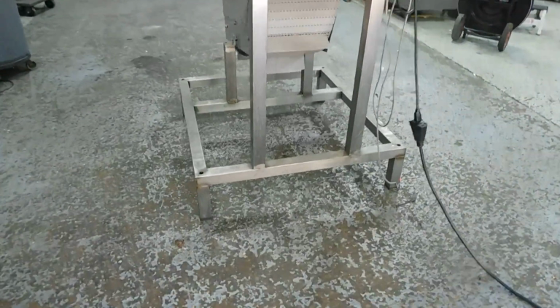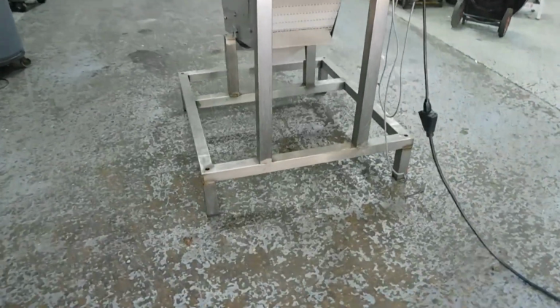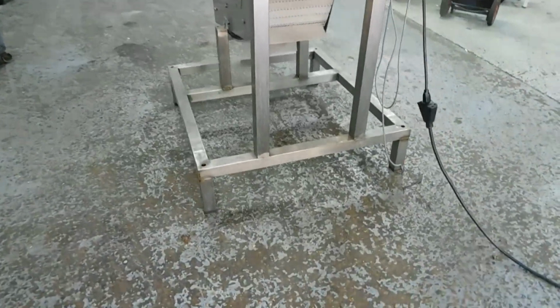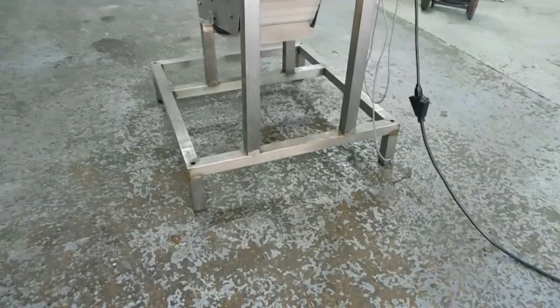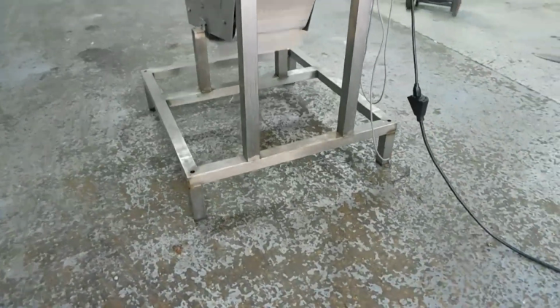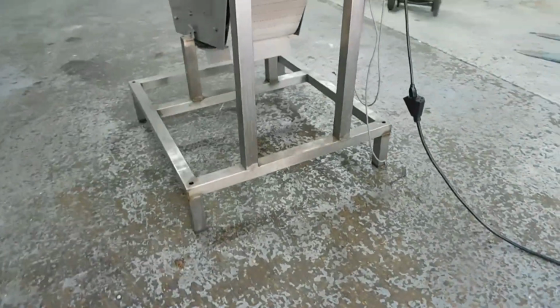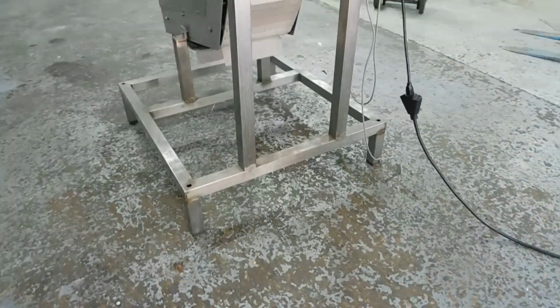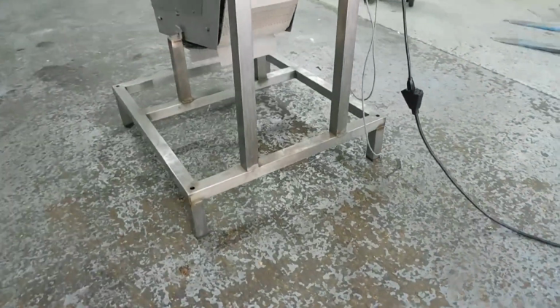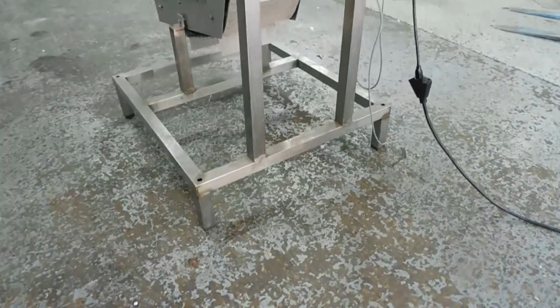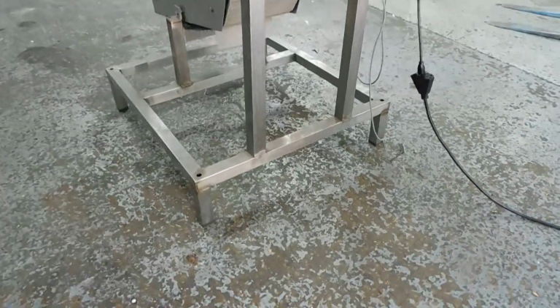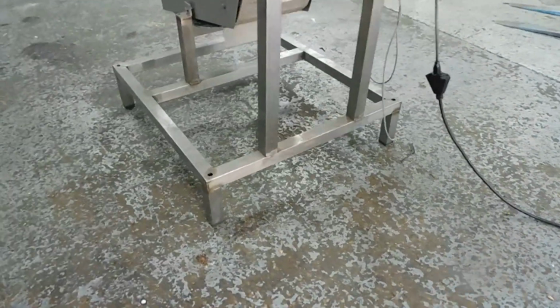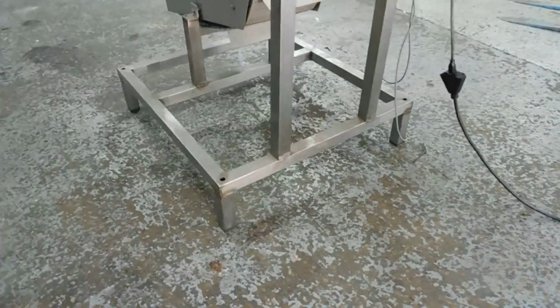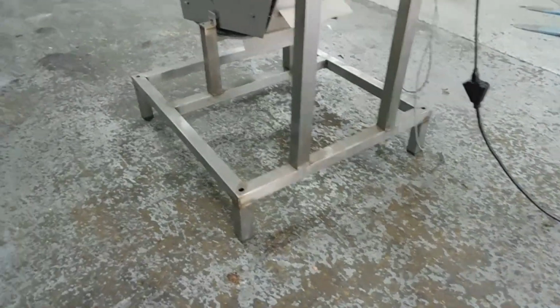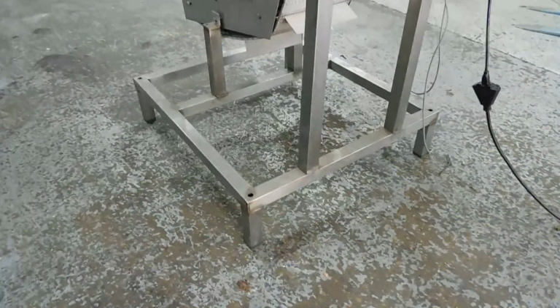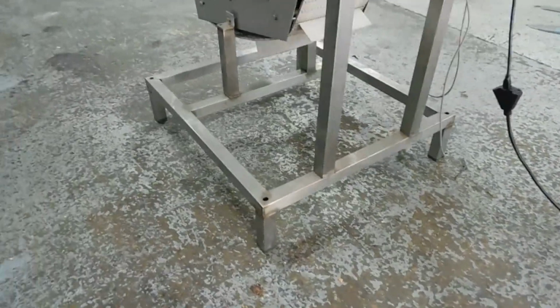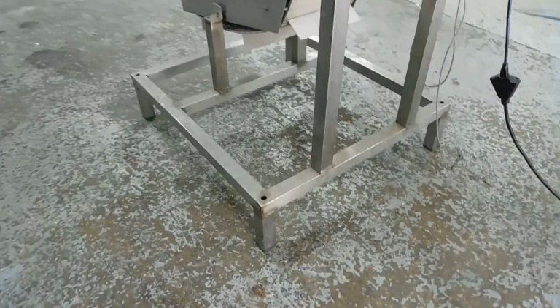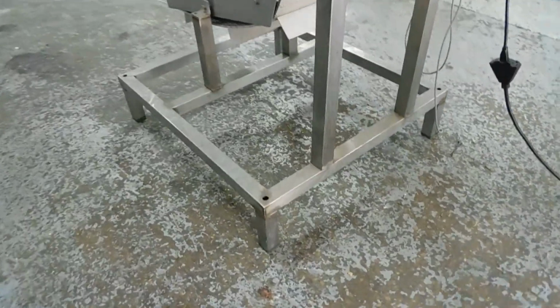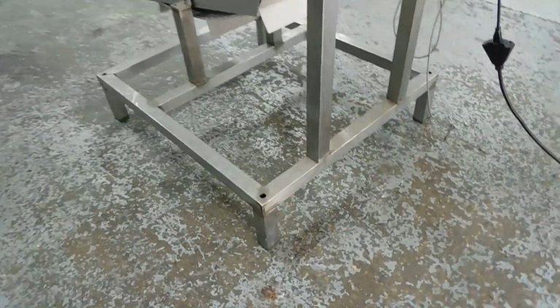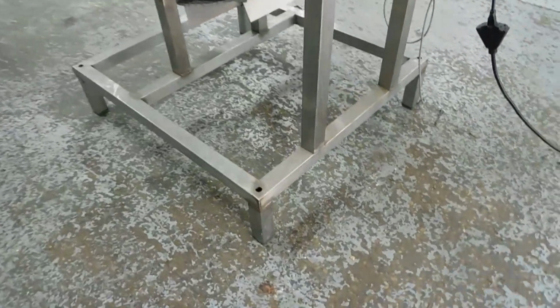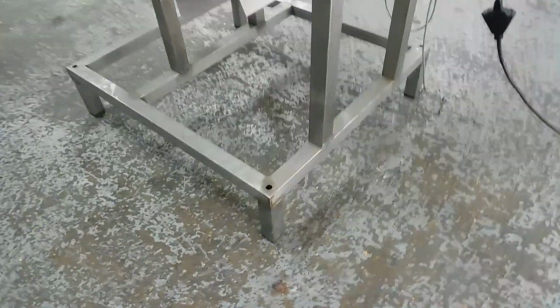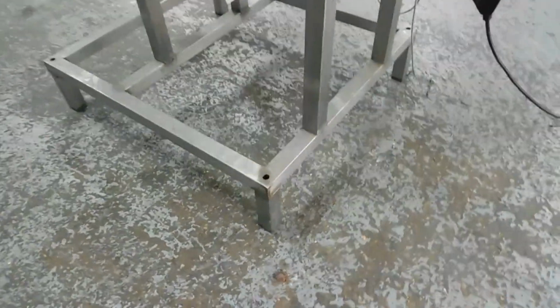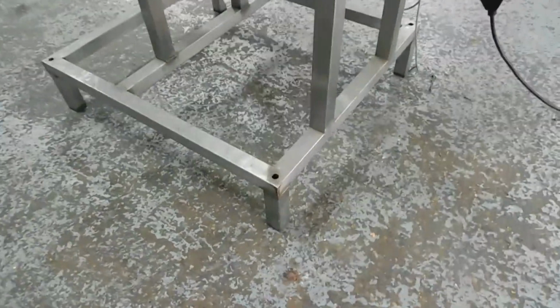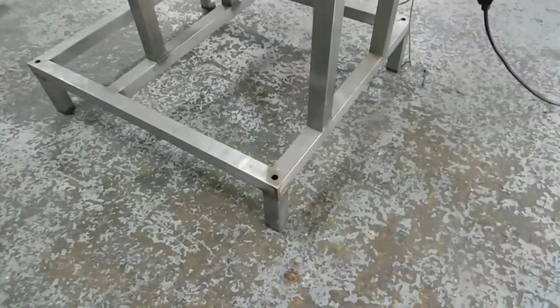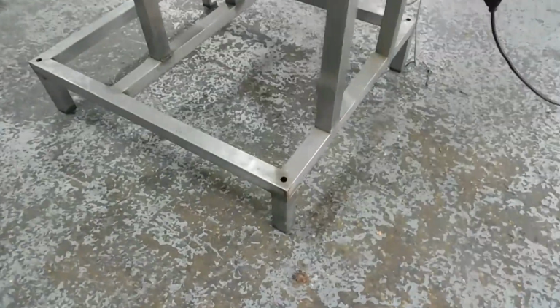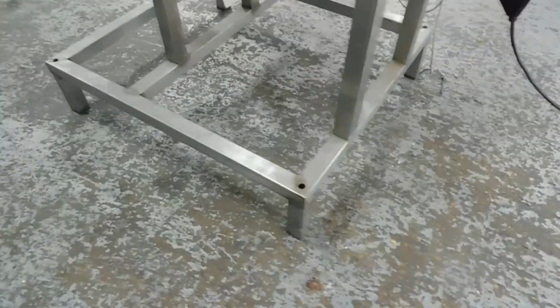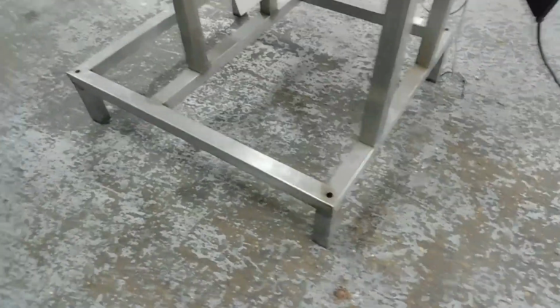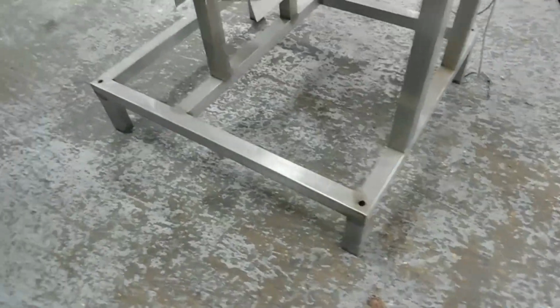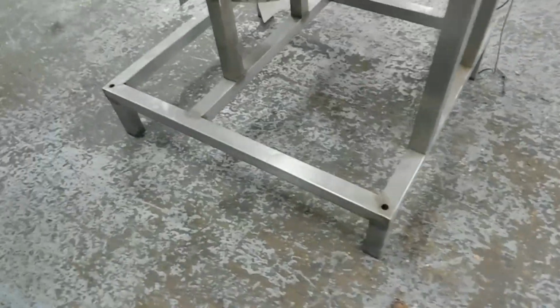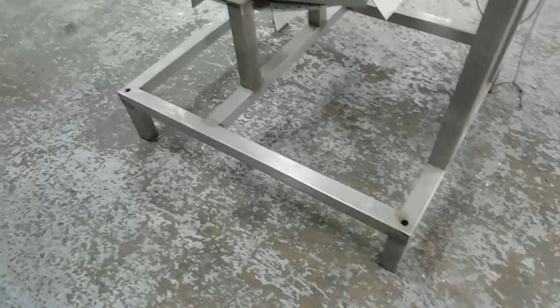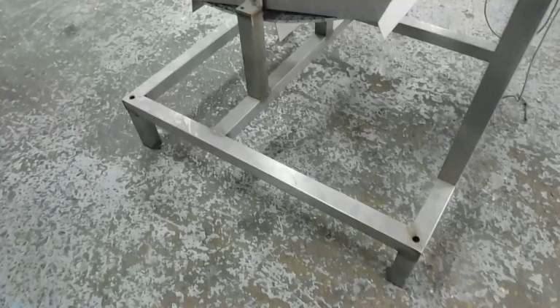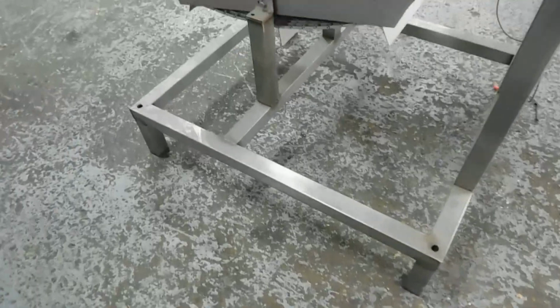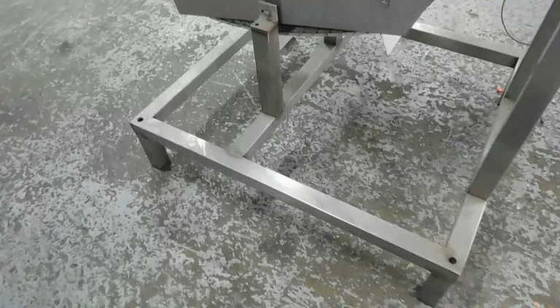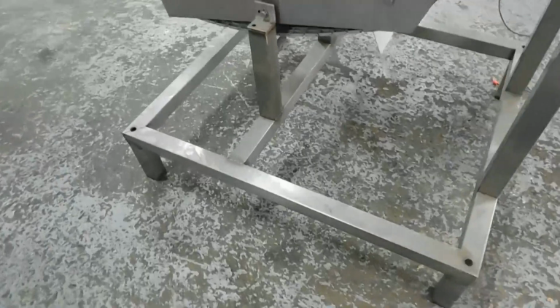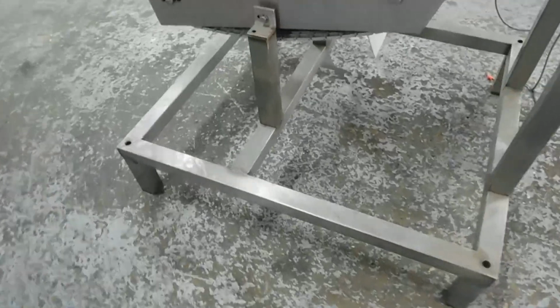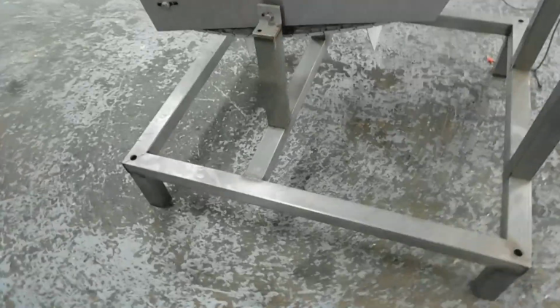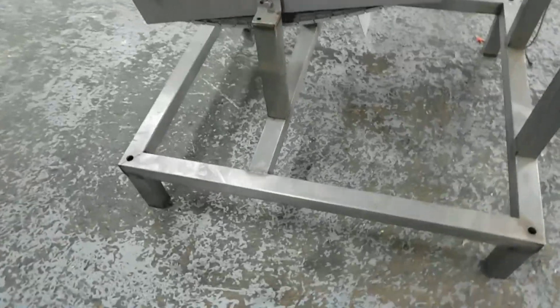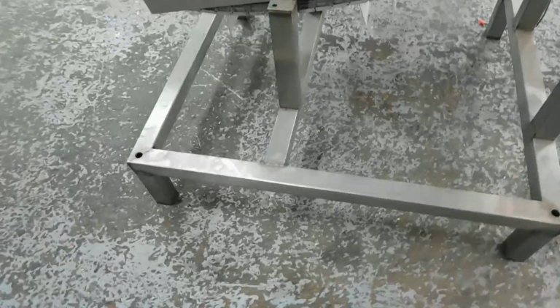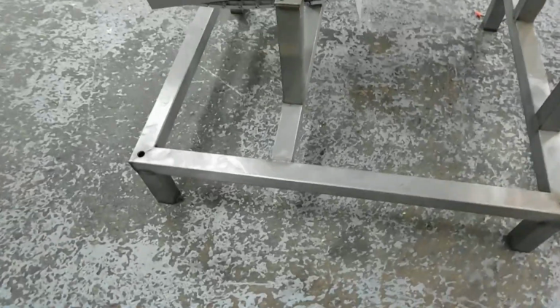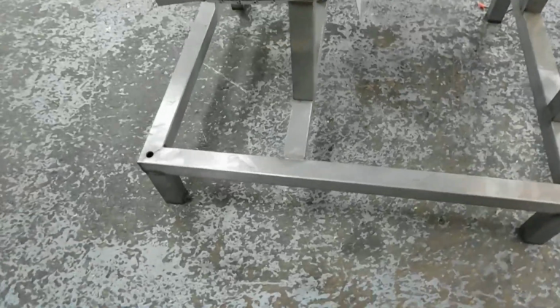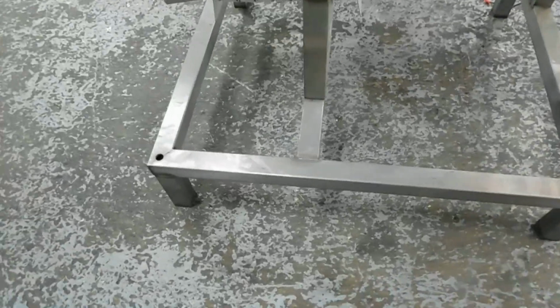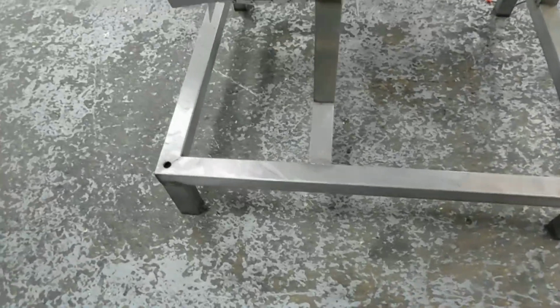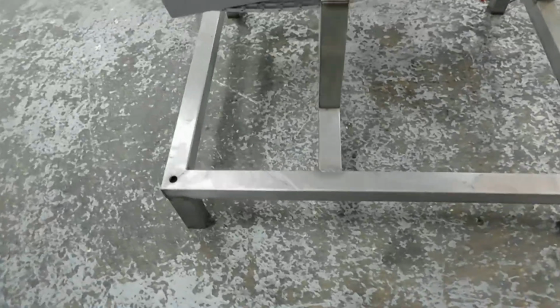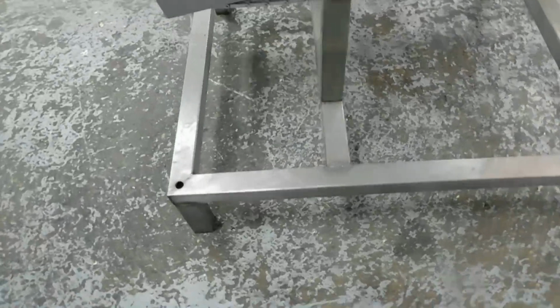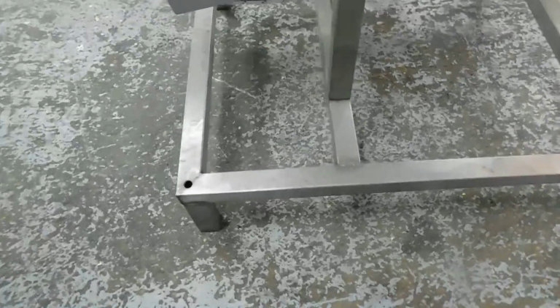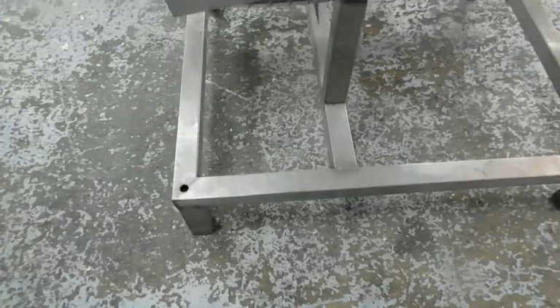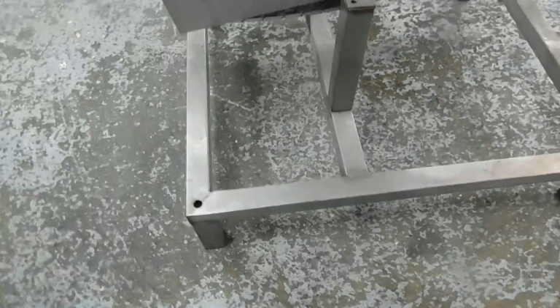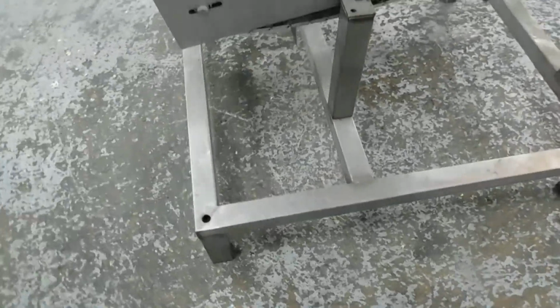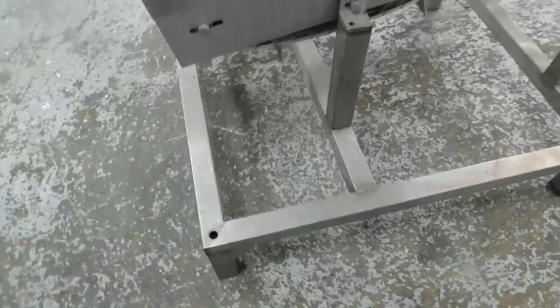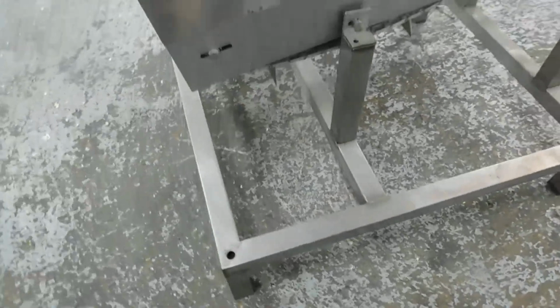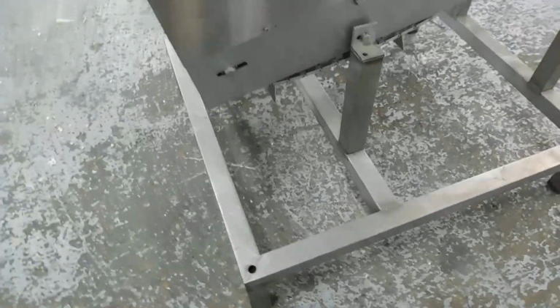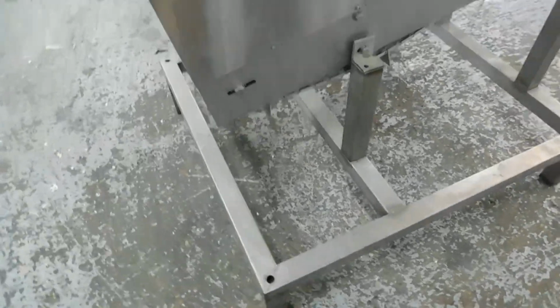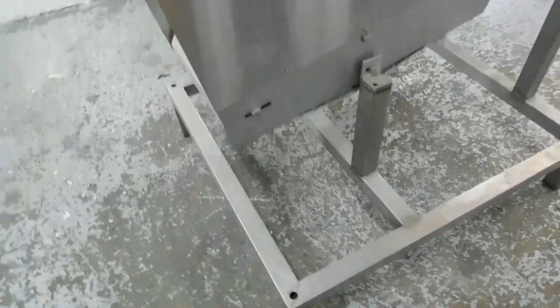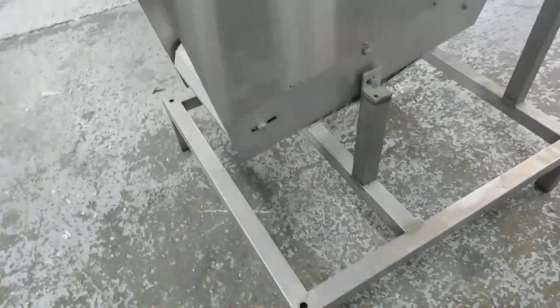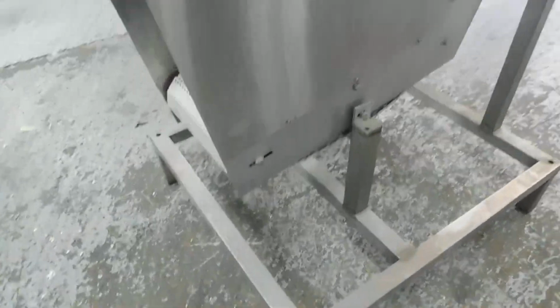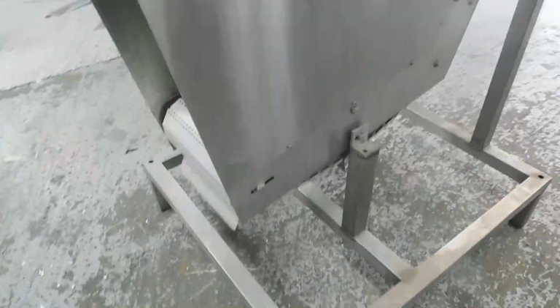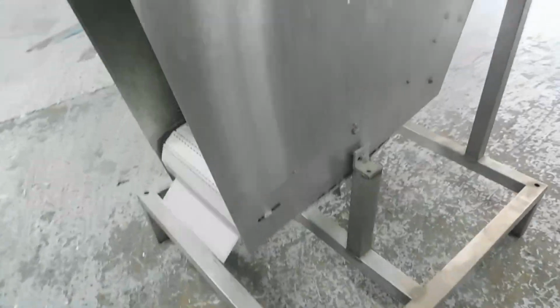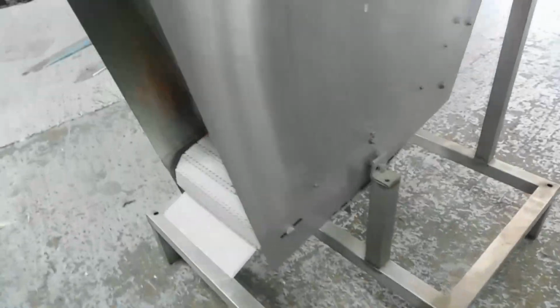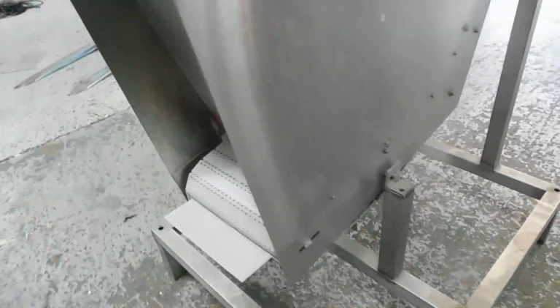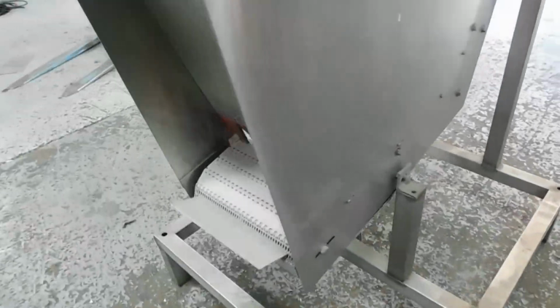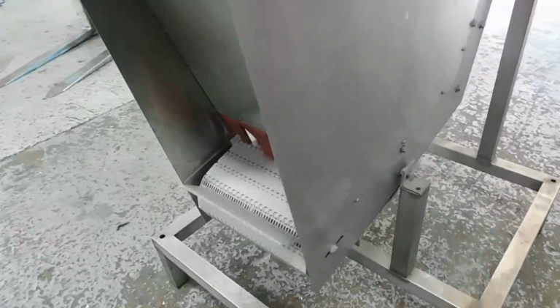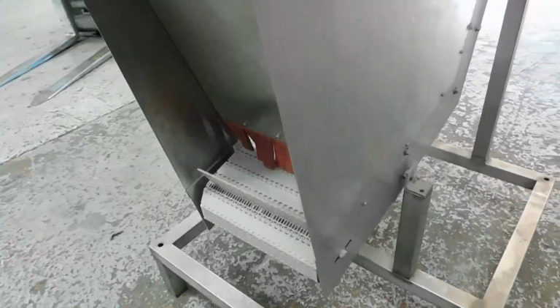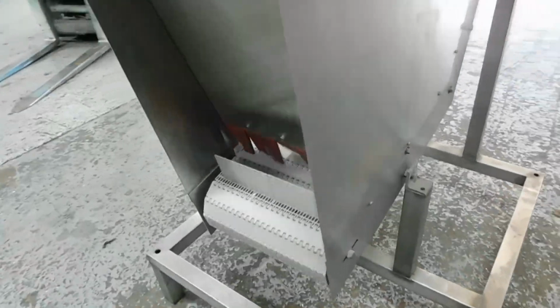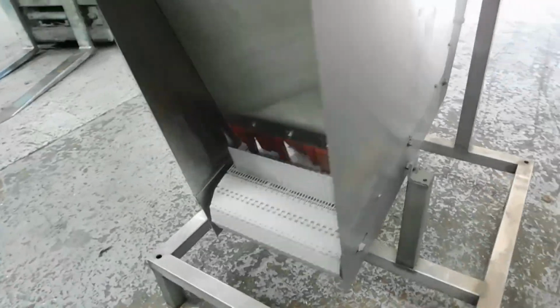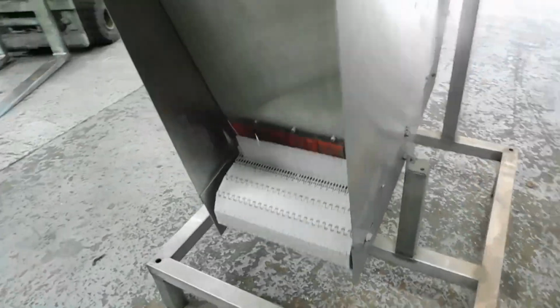It has a stainless steel frame, of course. You'll see the holes in each corner — they are threaded inside, so if you want to add some leveling legs yourself, you can do that.